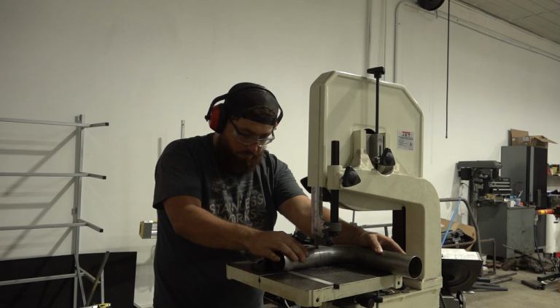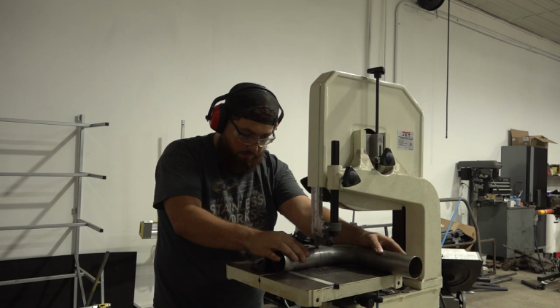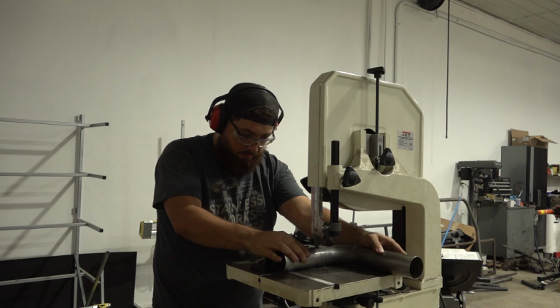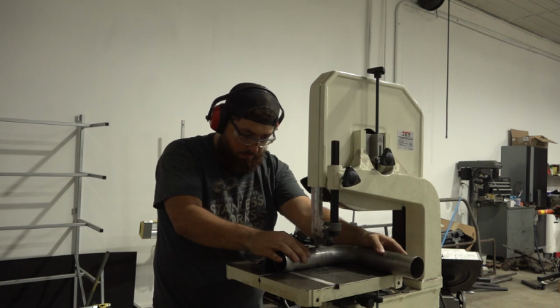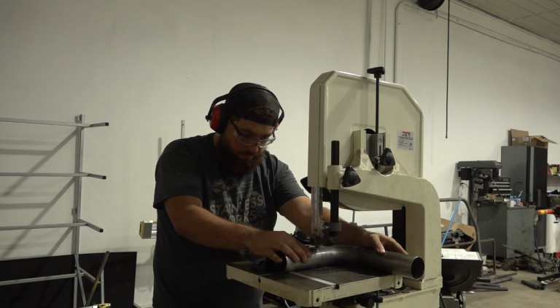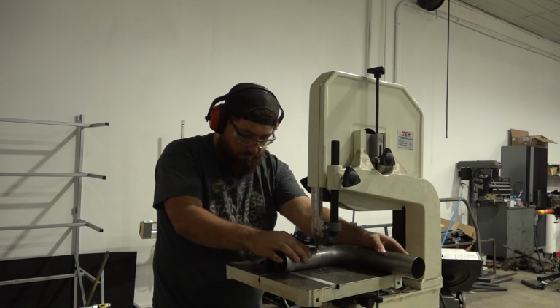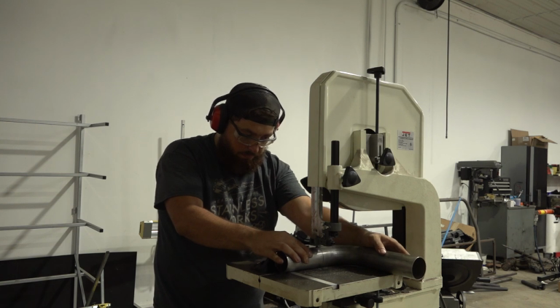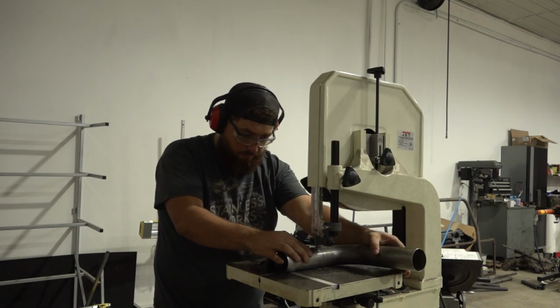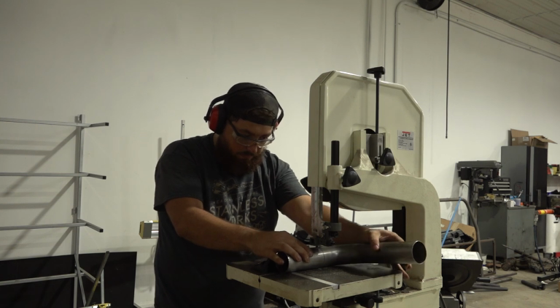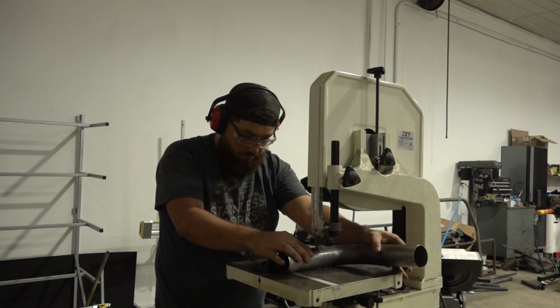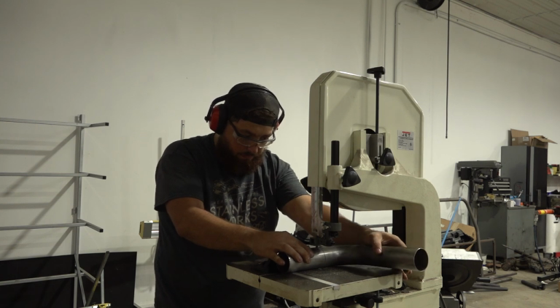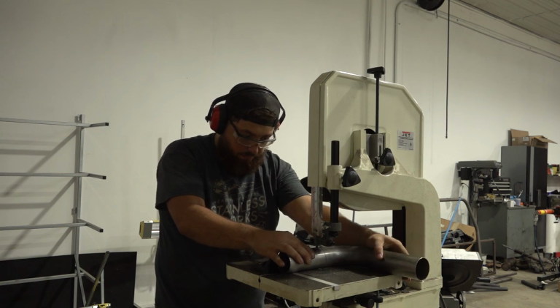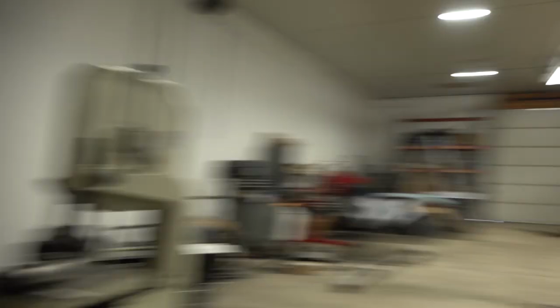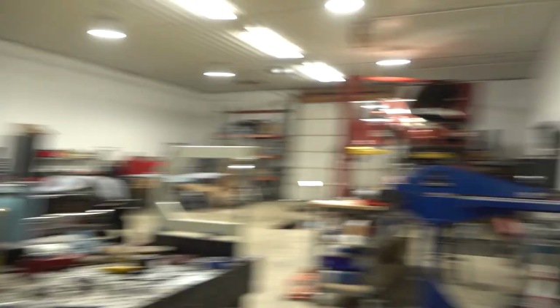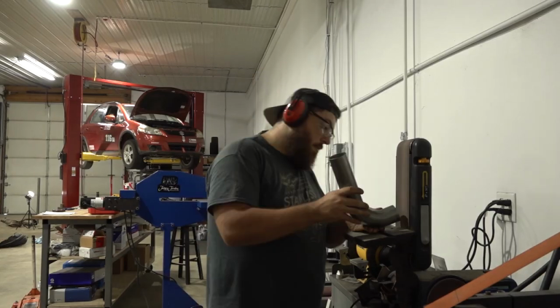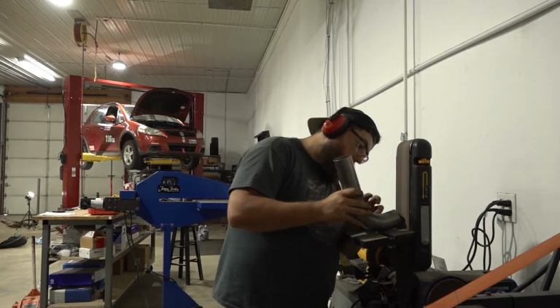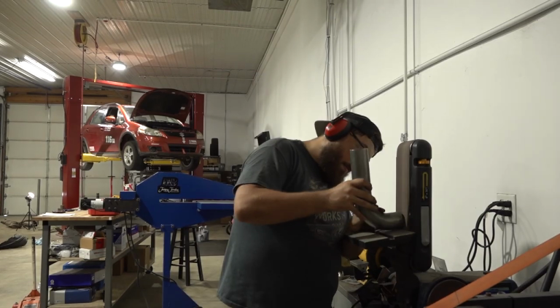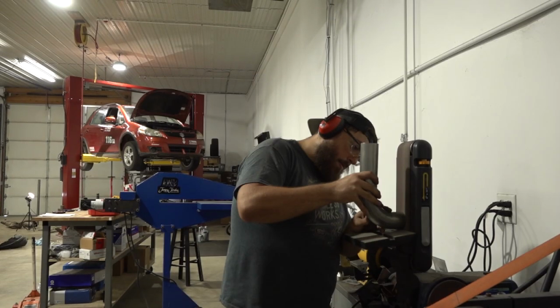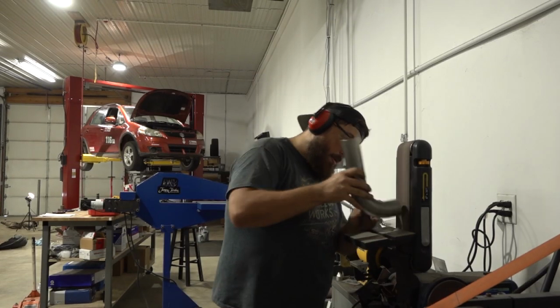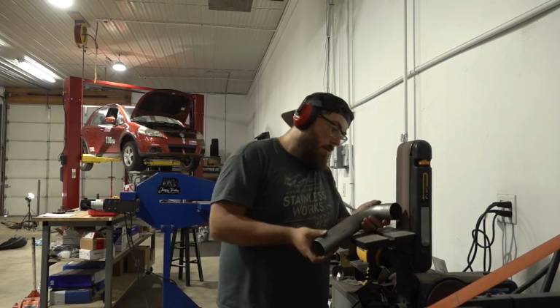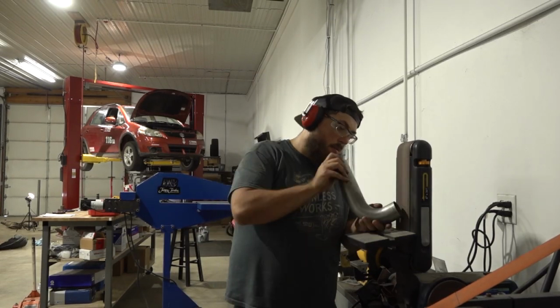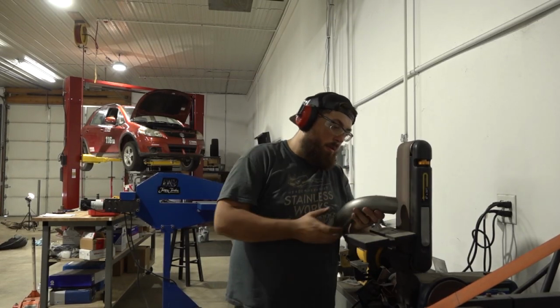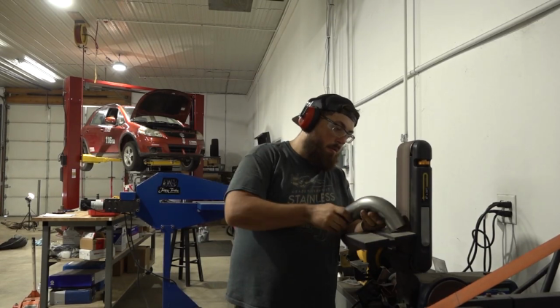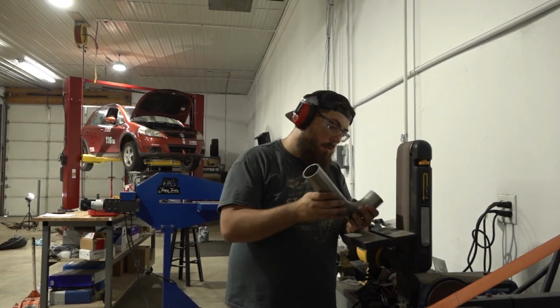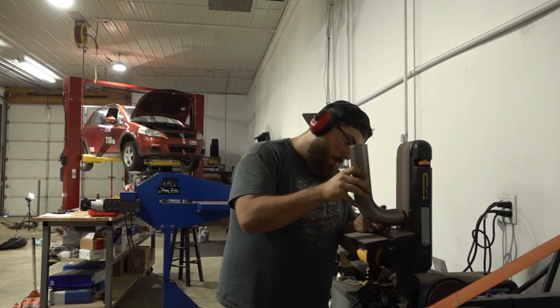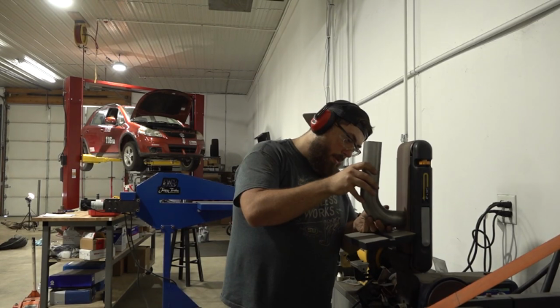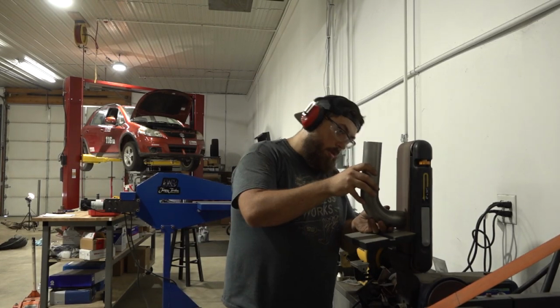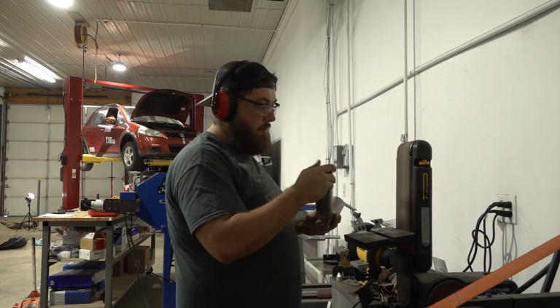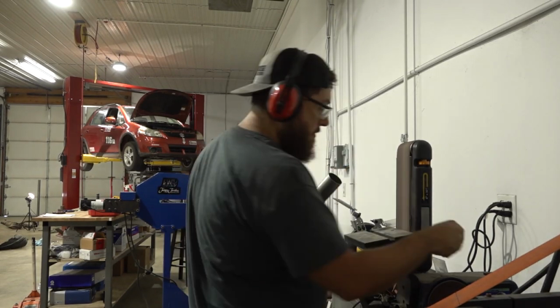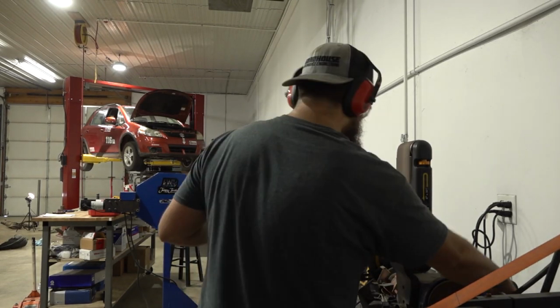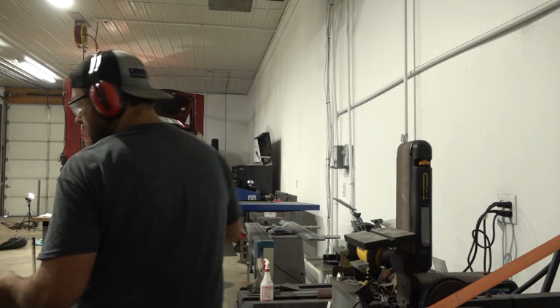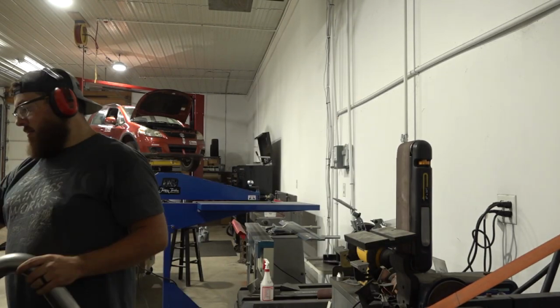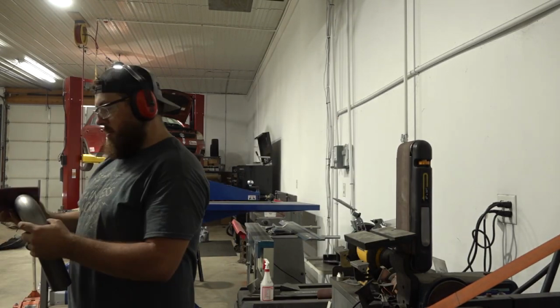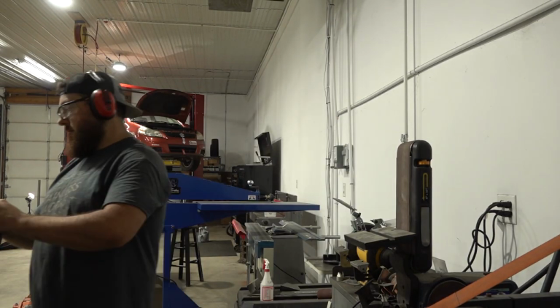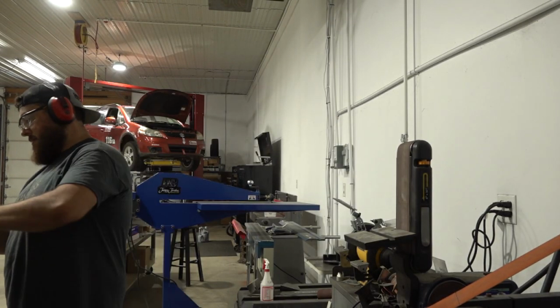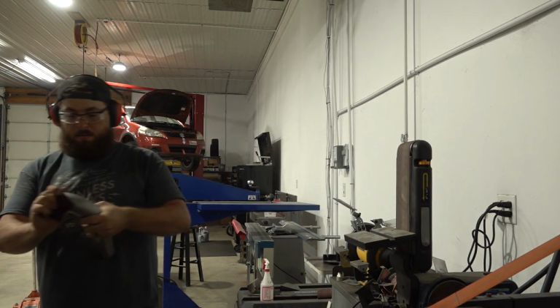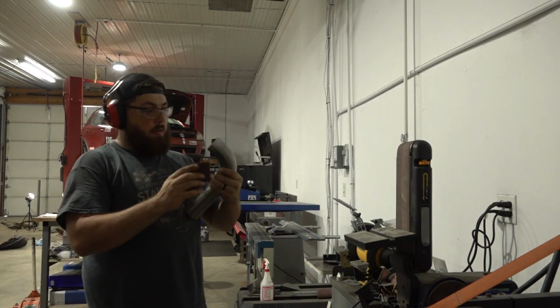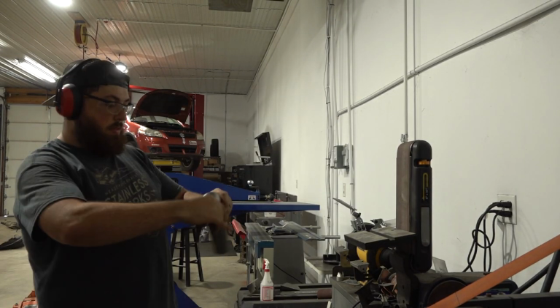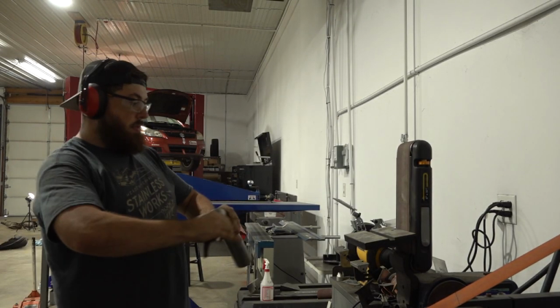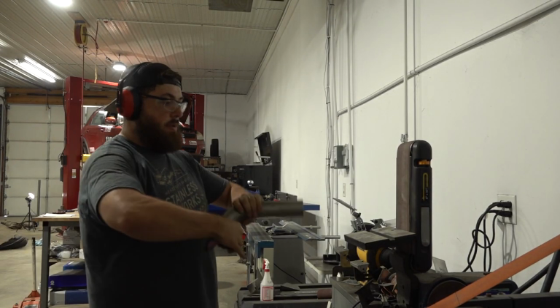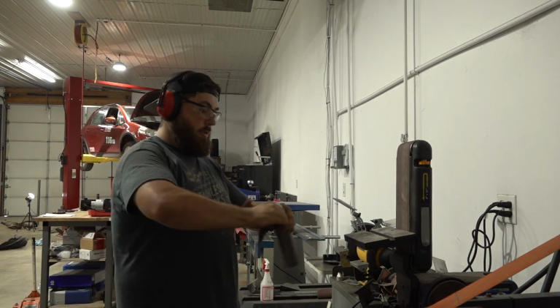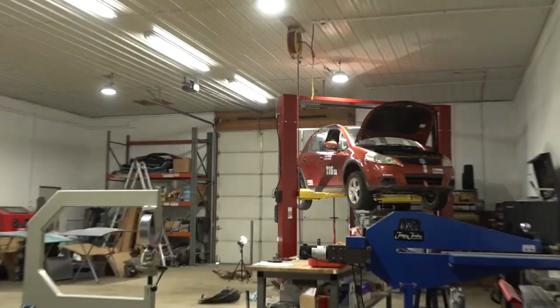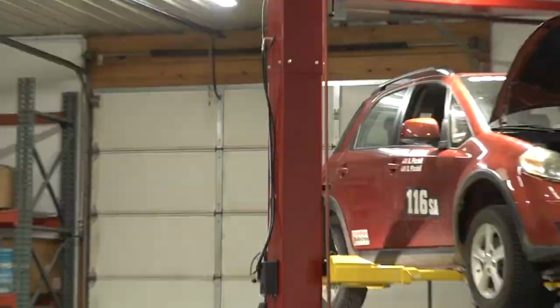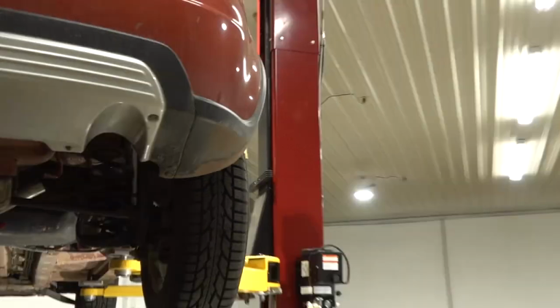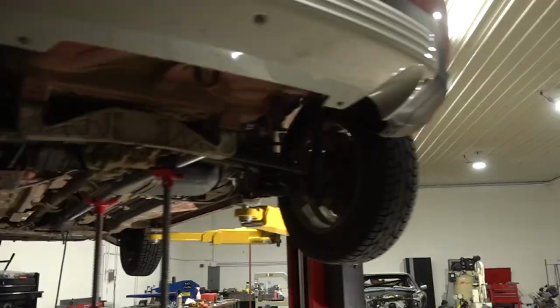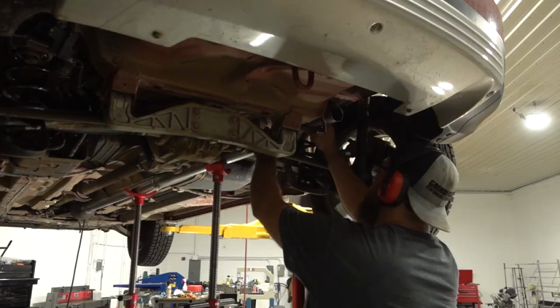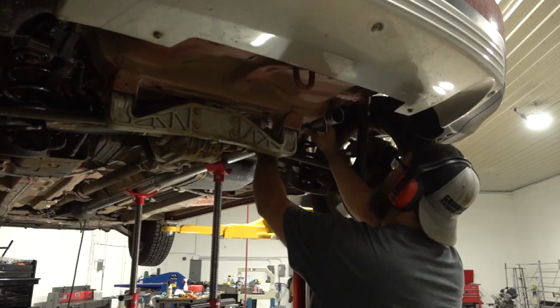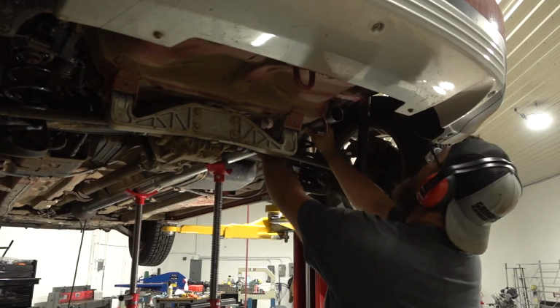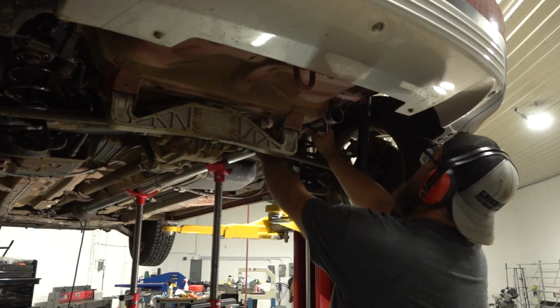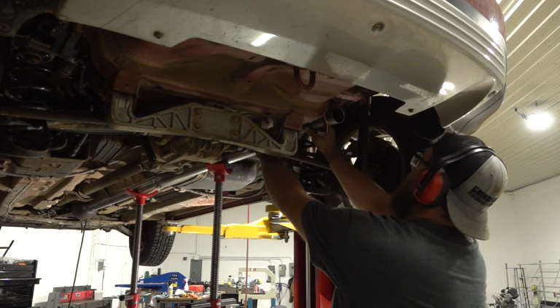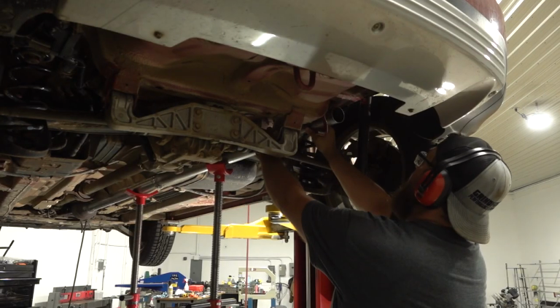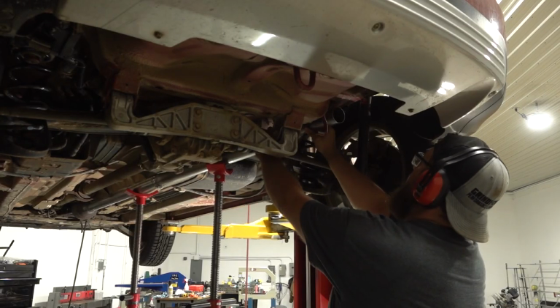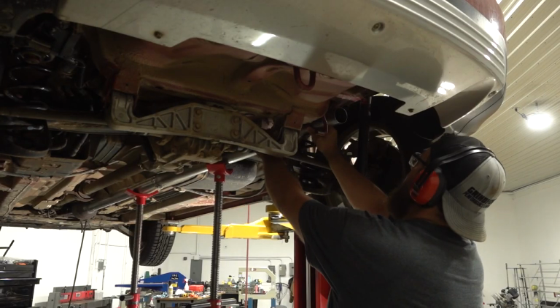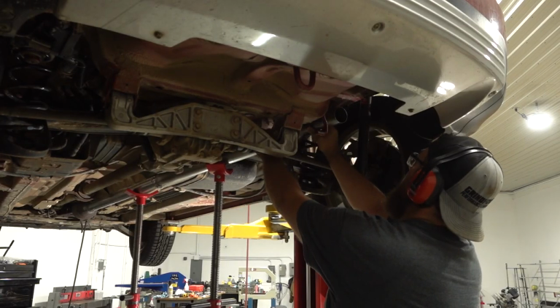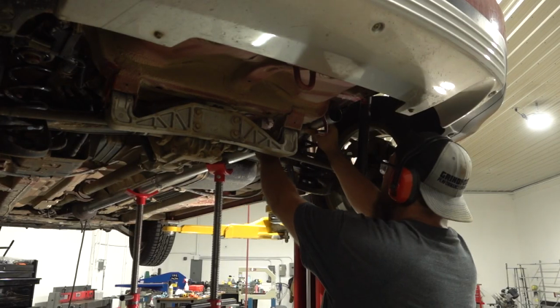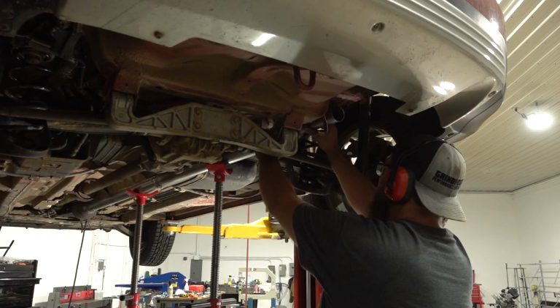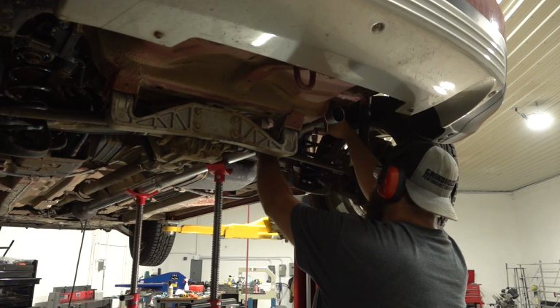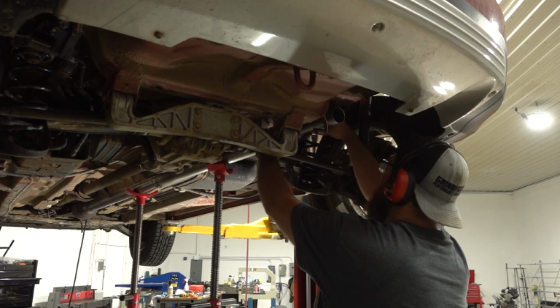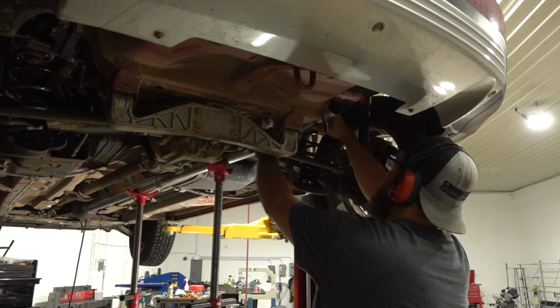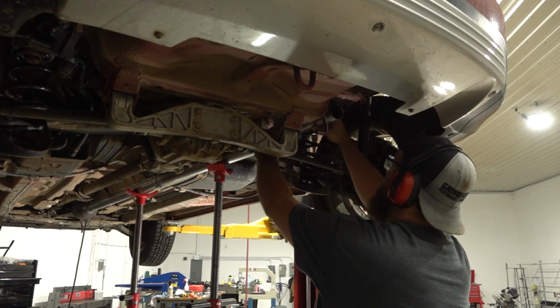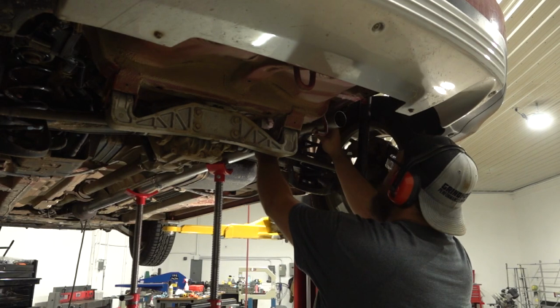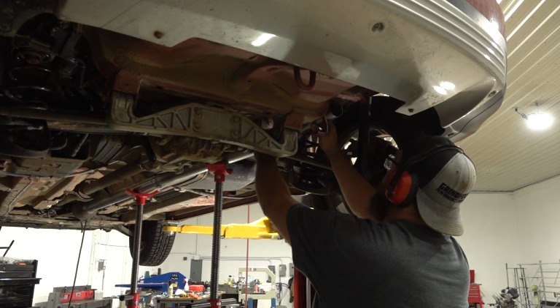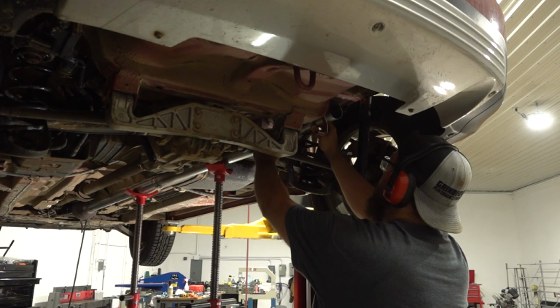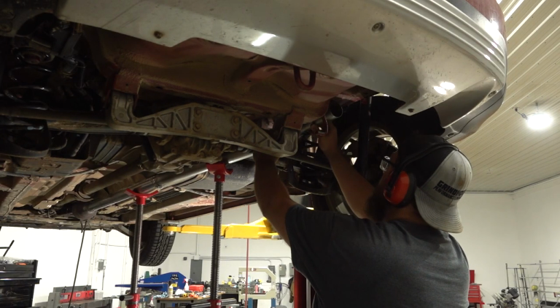Since this car races off-road, my biggest concern is keeping as much ground clearance as I can and clearance from the suspension and axles.